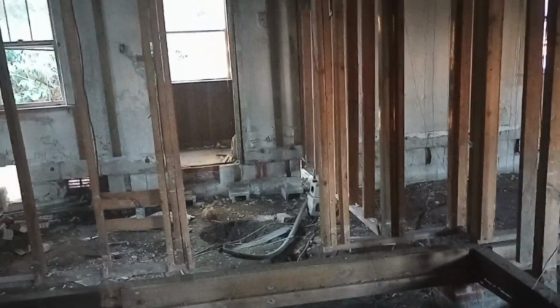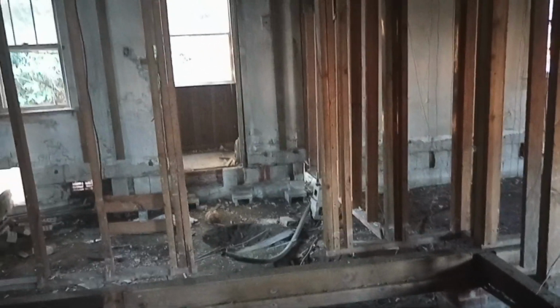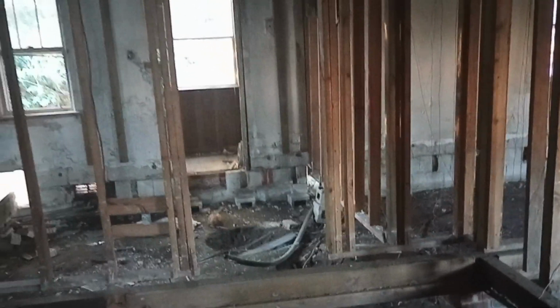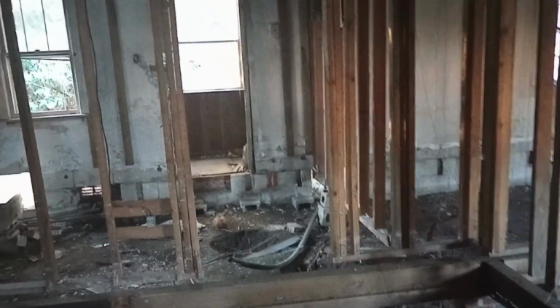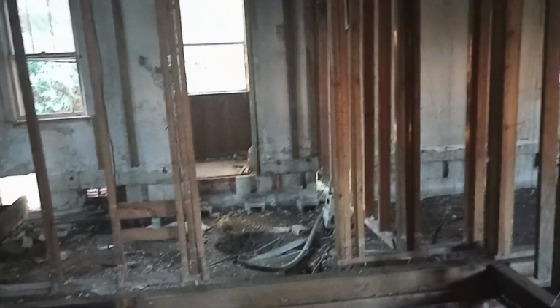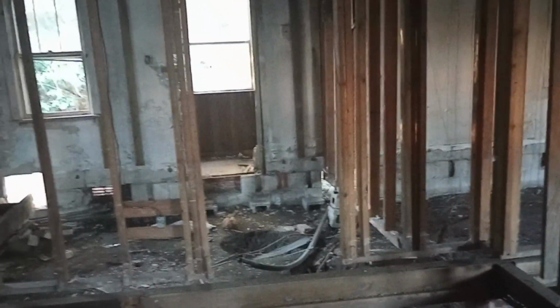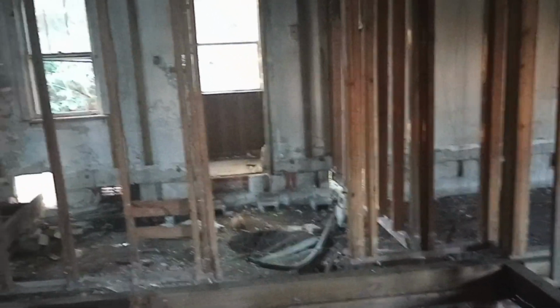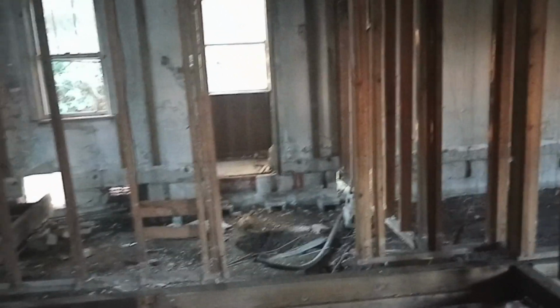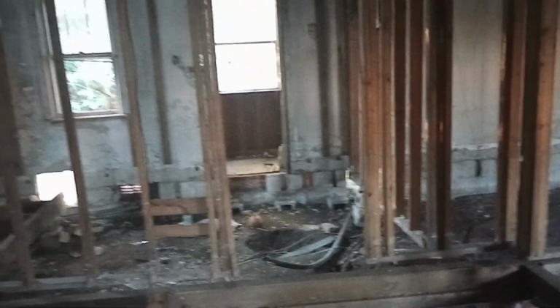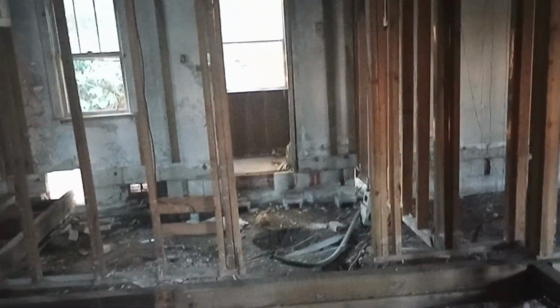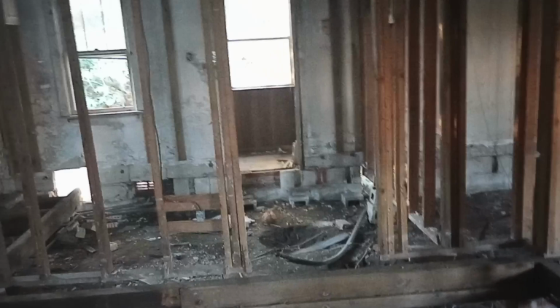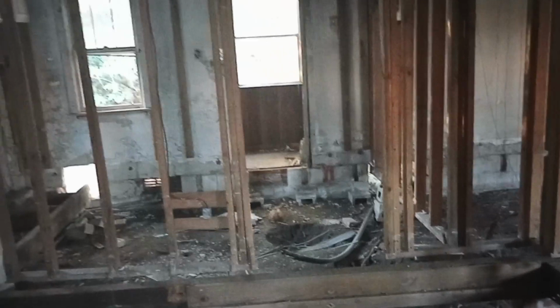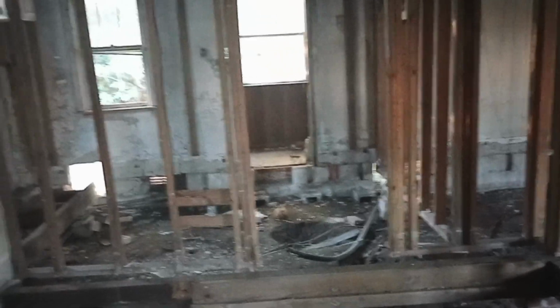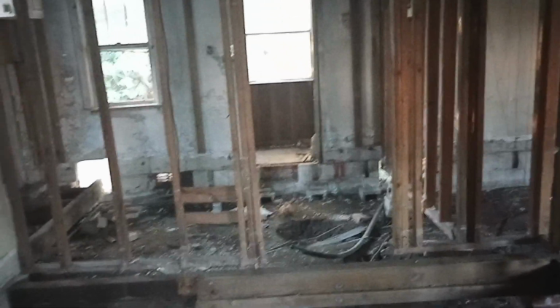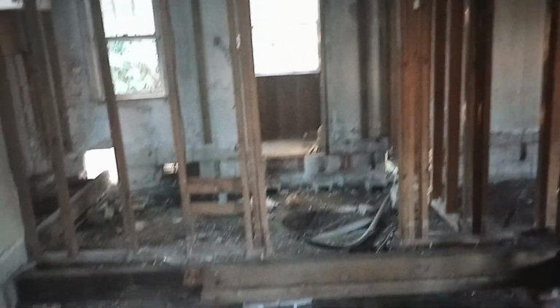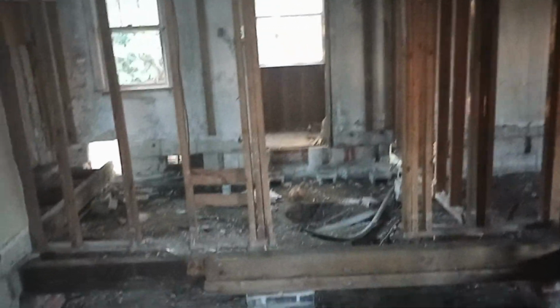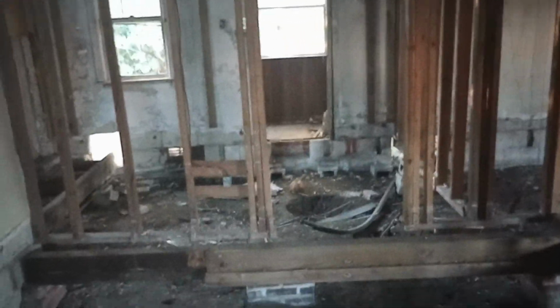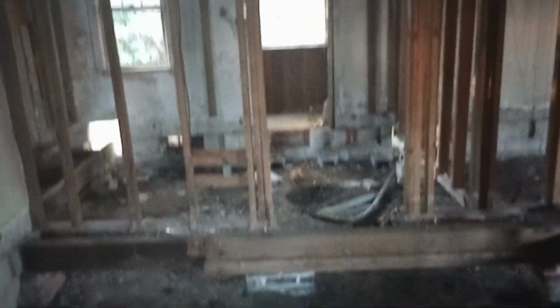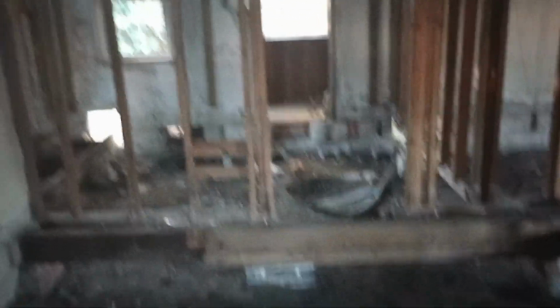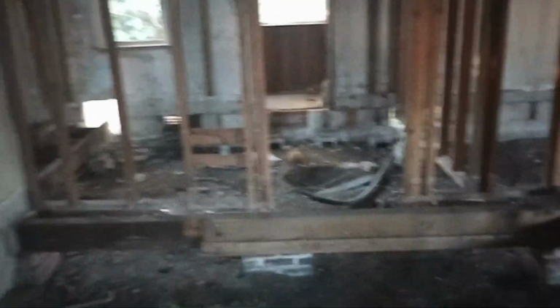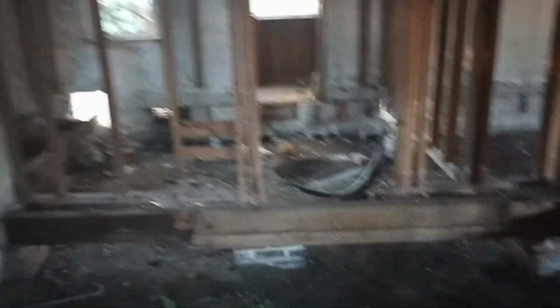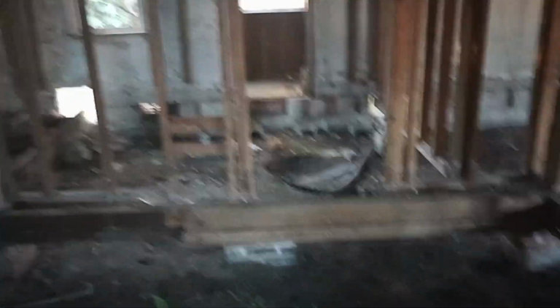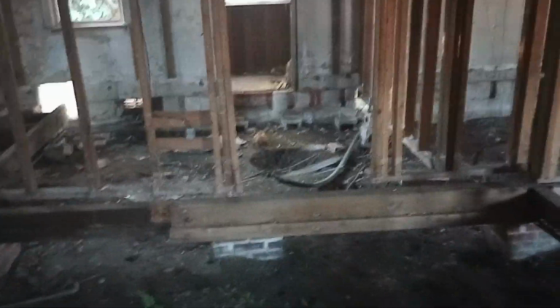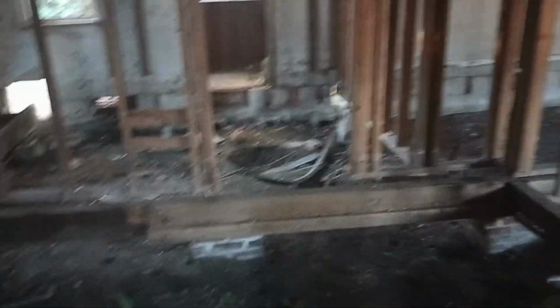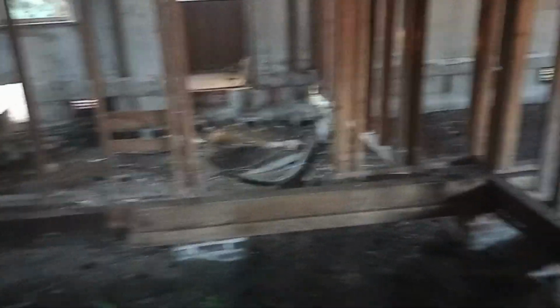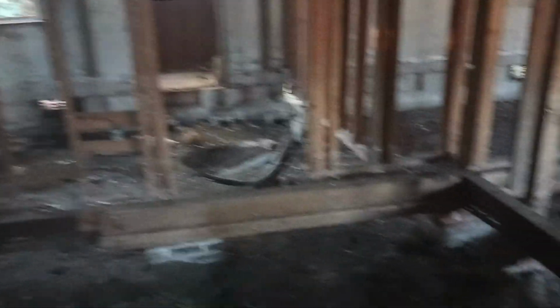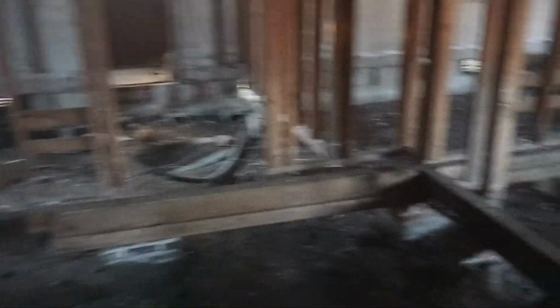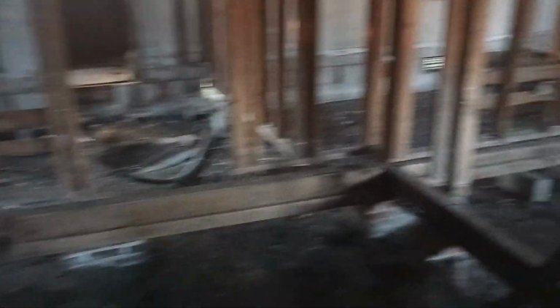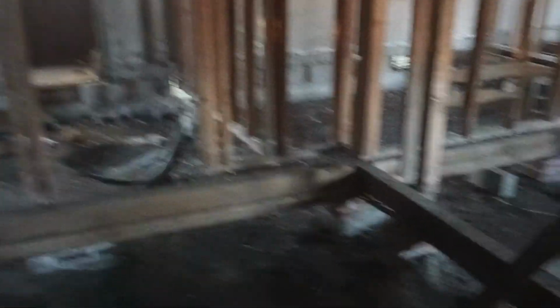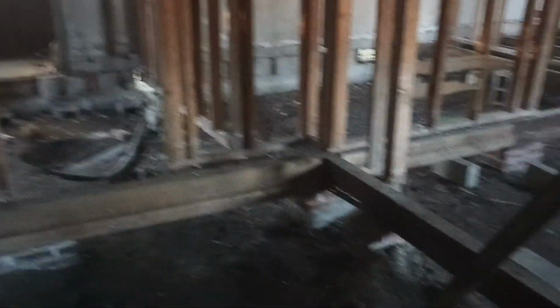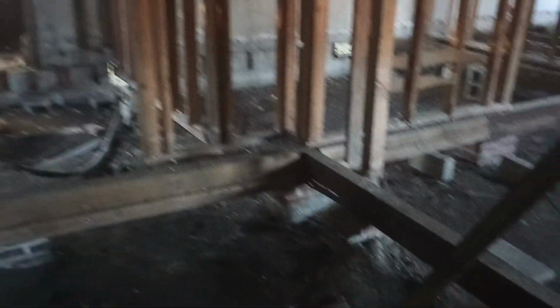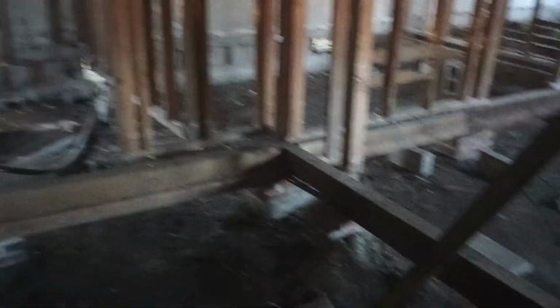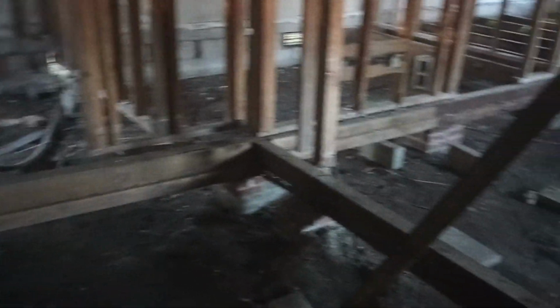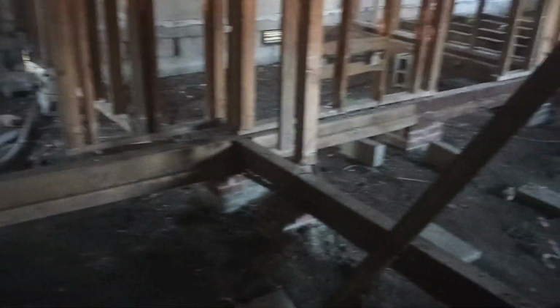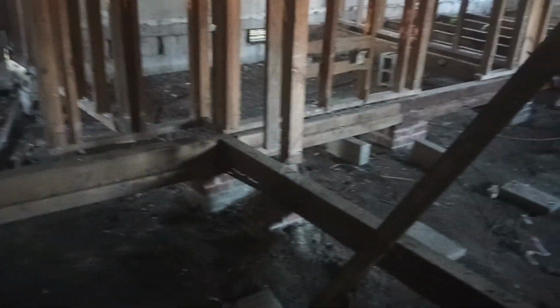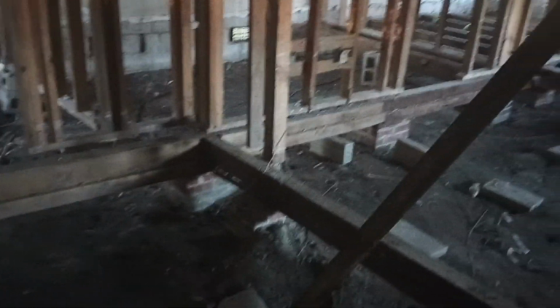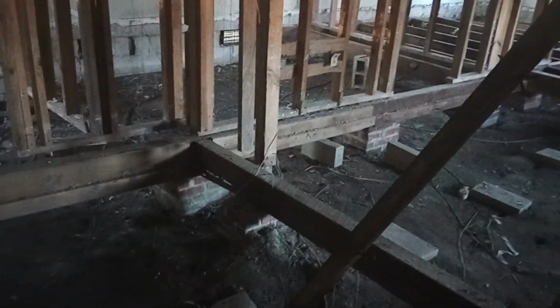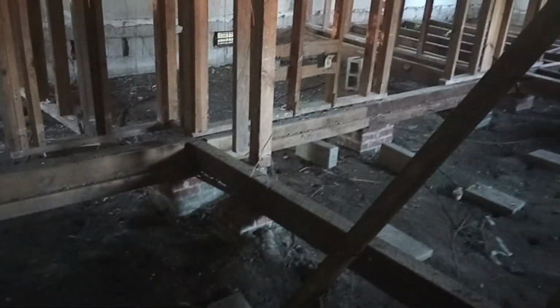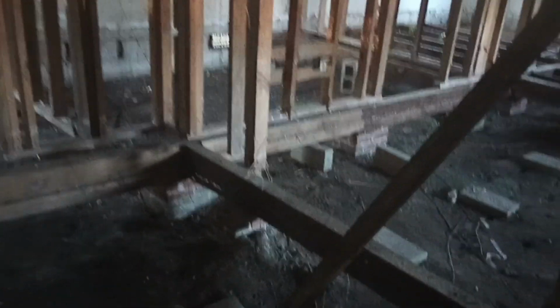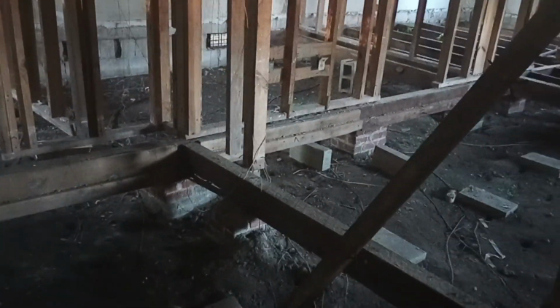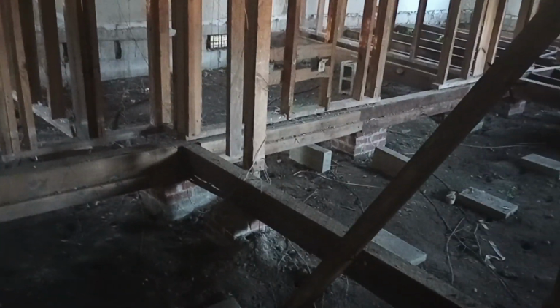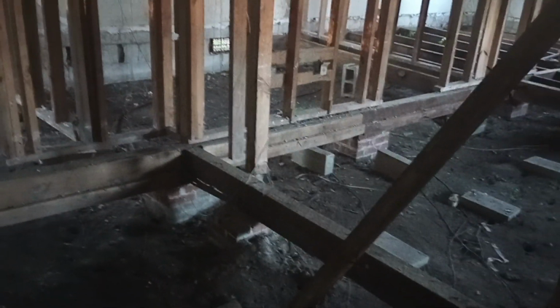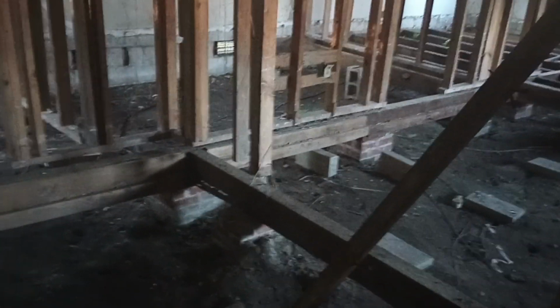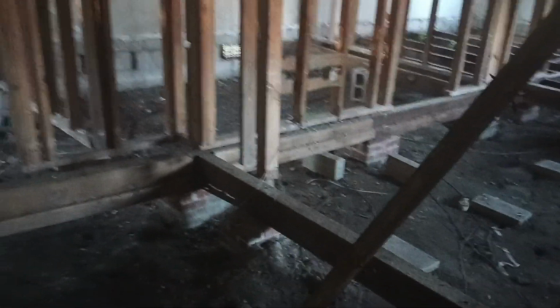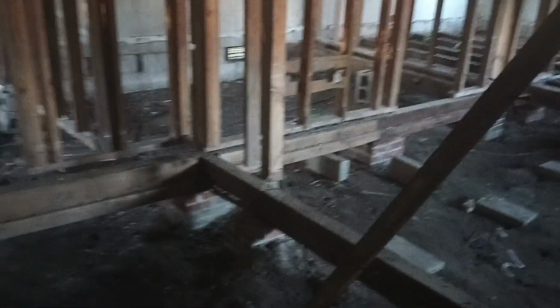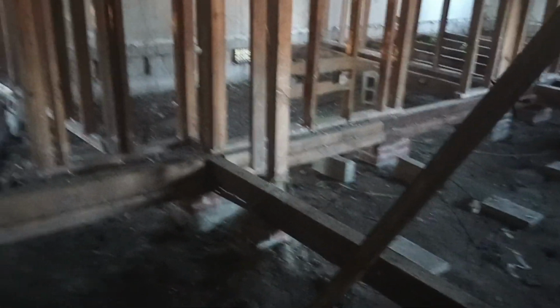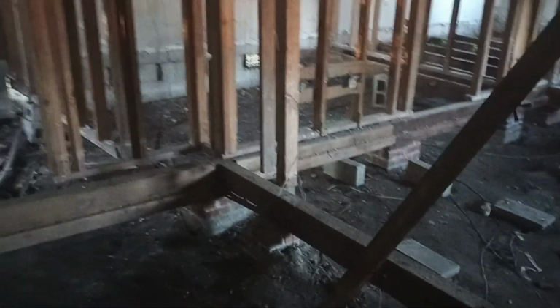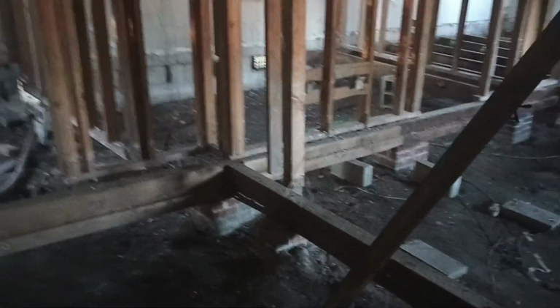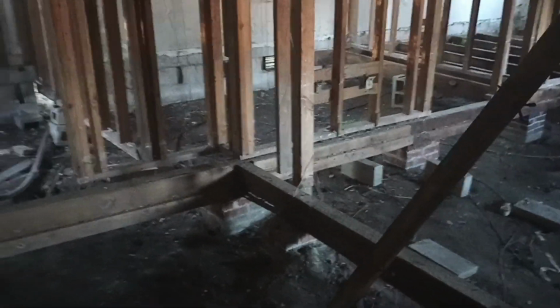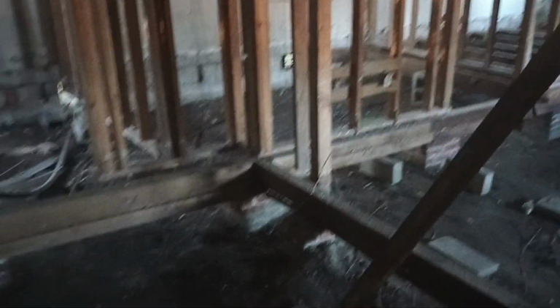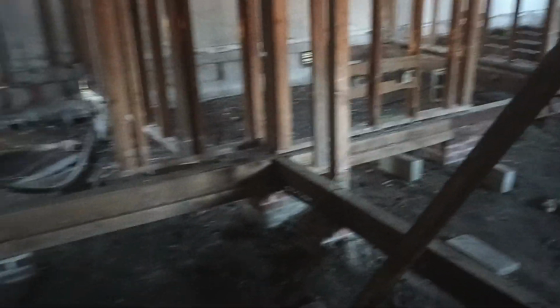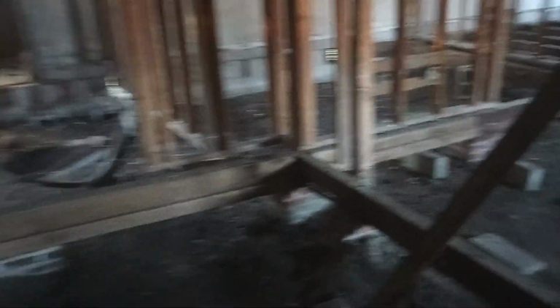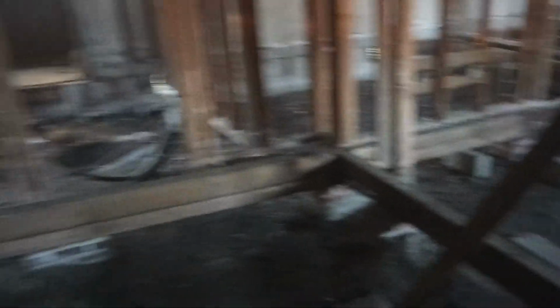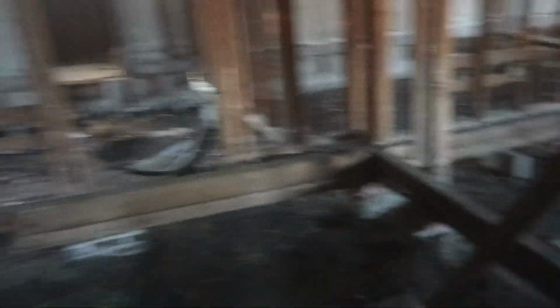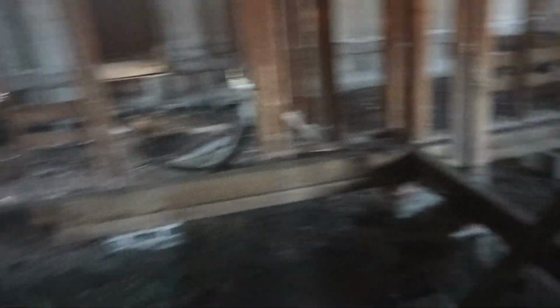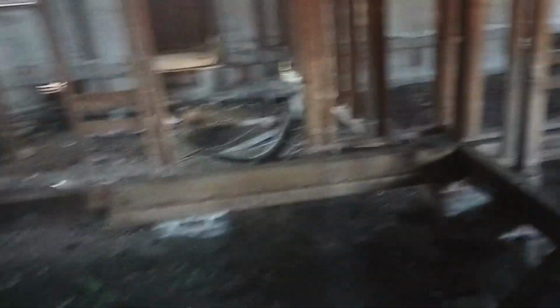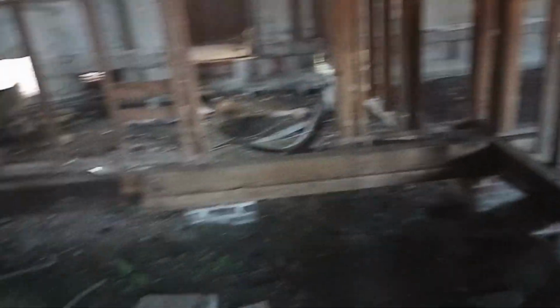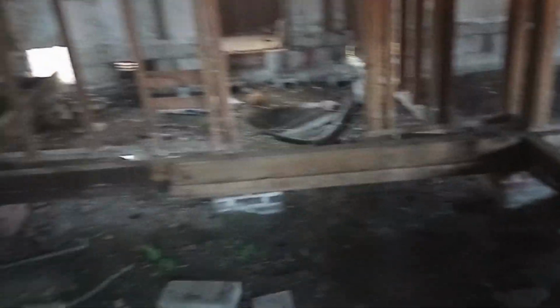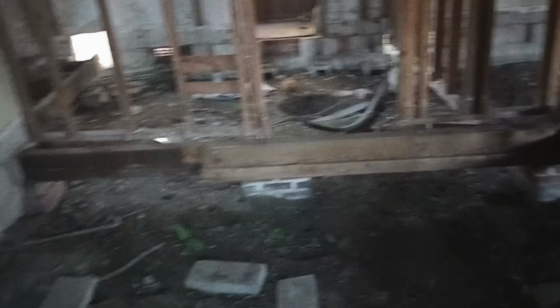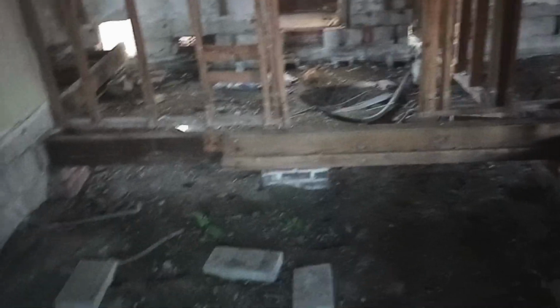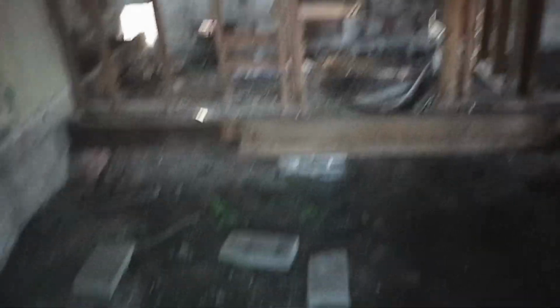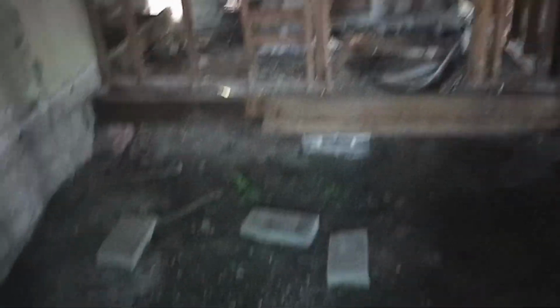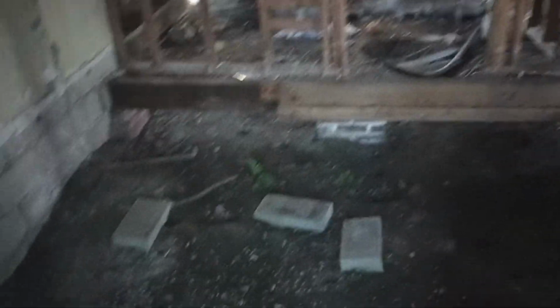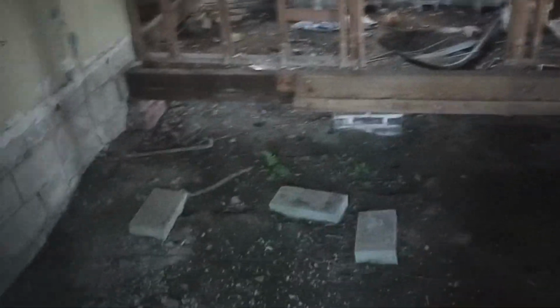Yeah, the master bedroom is definitely upstairs, so the other two bedrooms are definitely down here. I love the structure — I love the structure. The master bedroom — I love the structure.